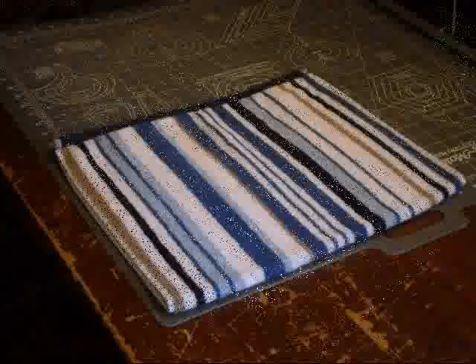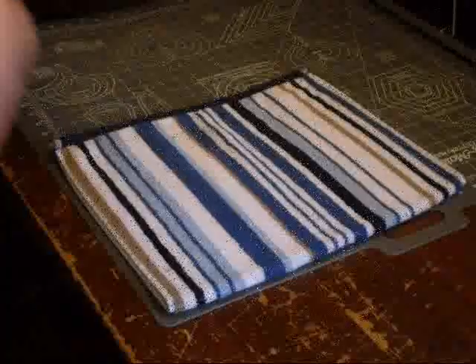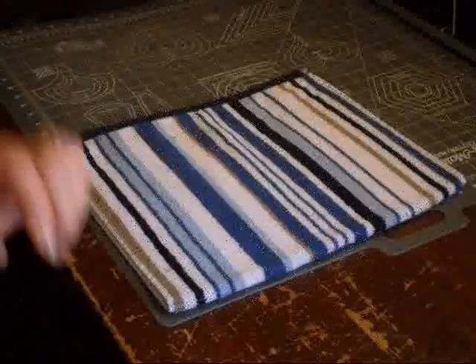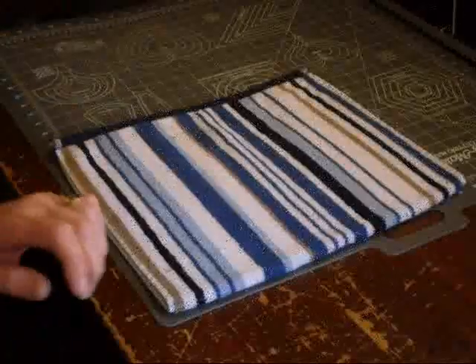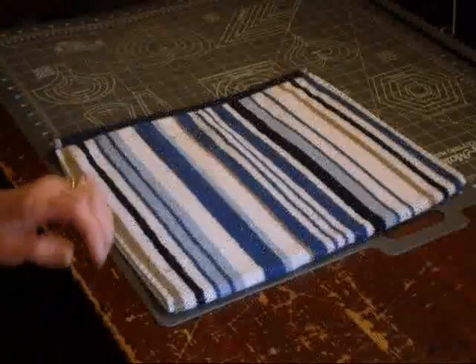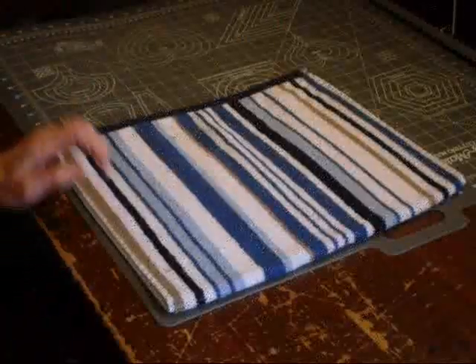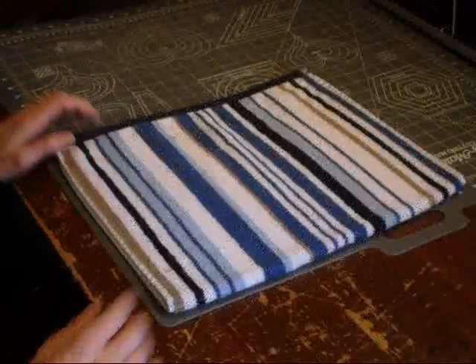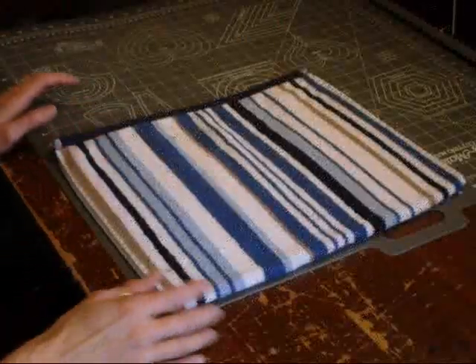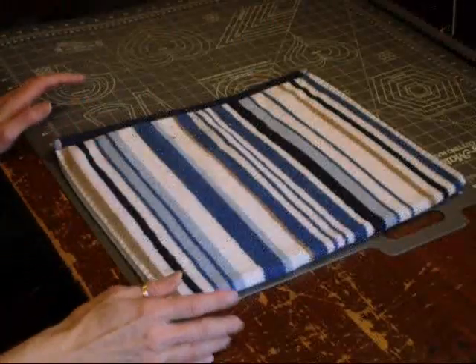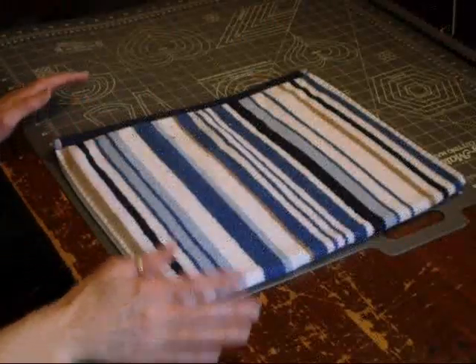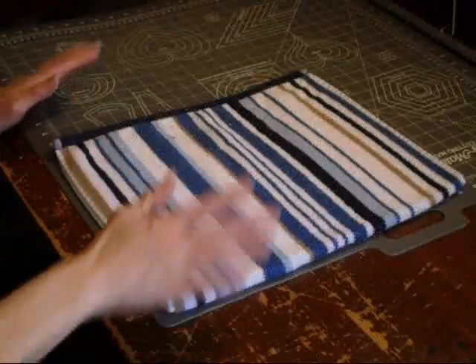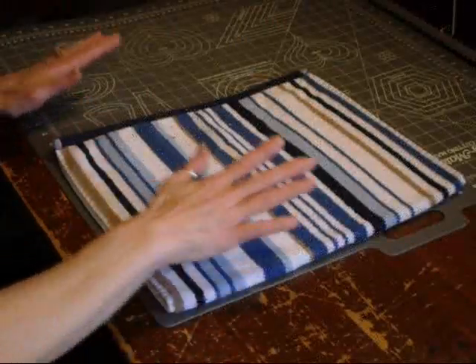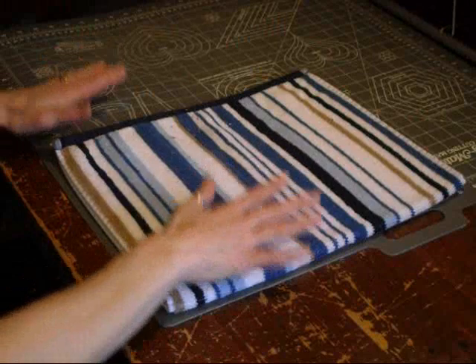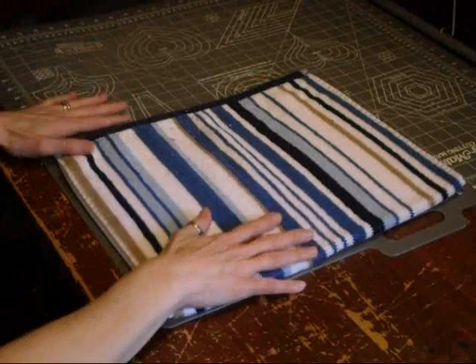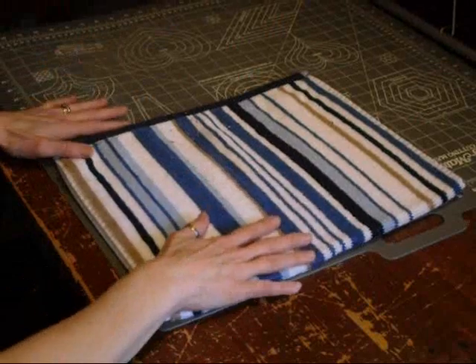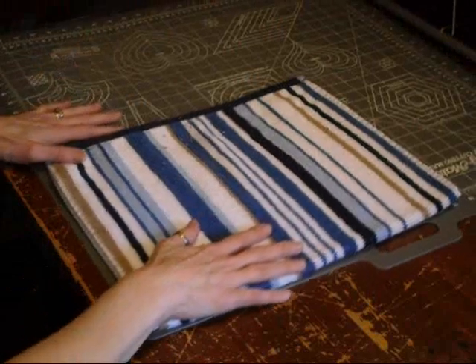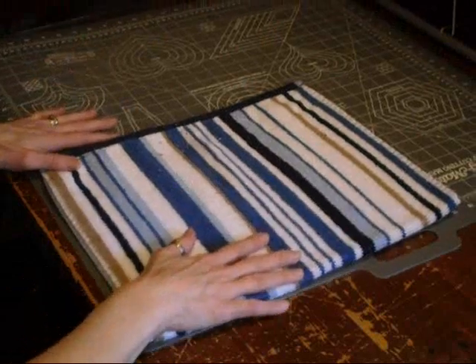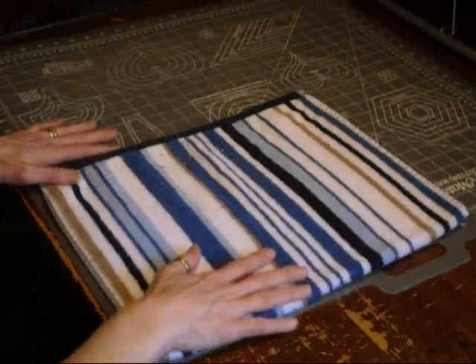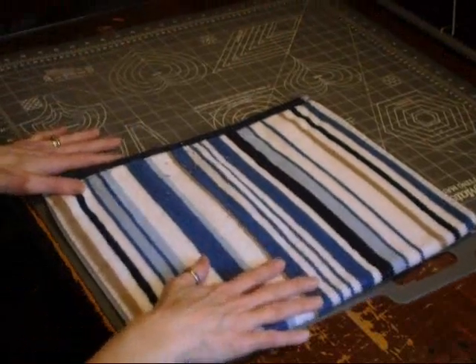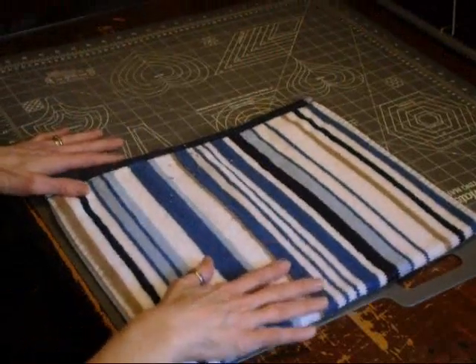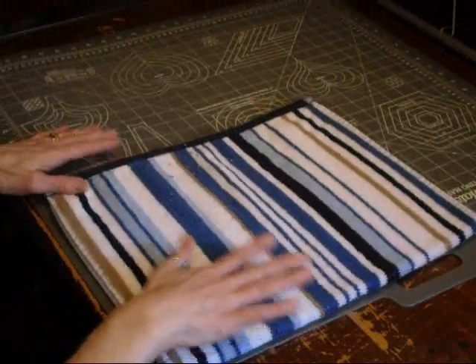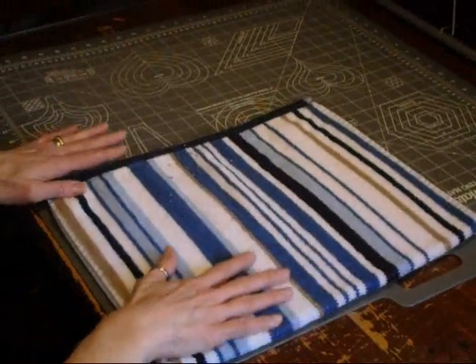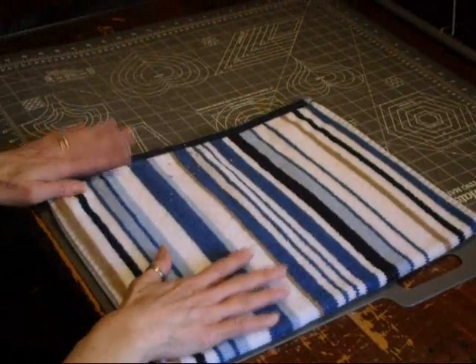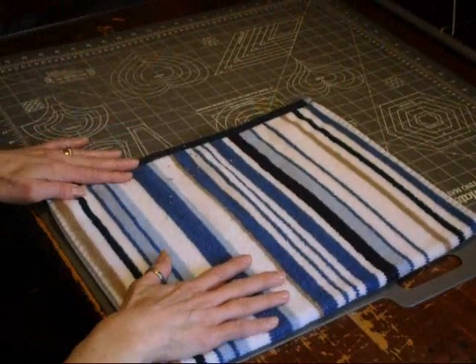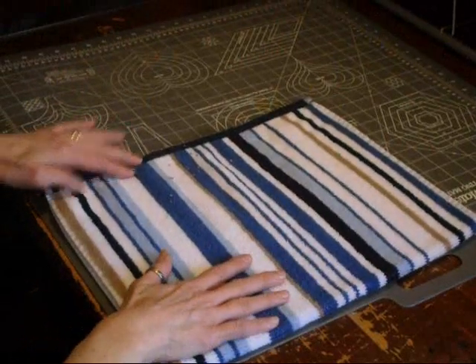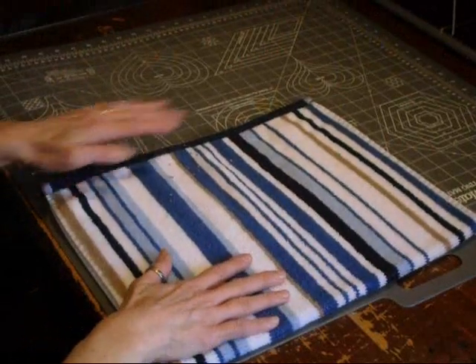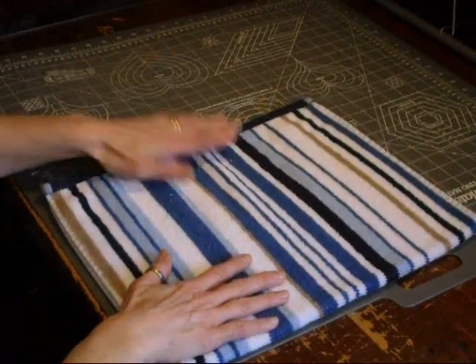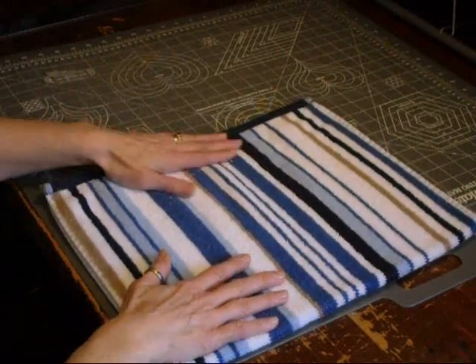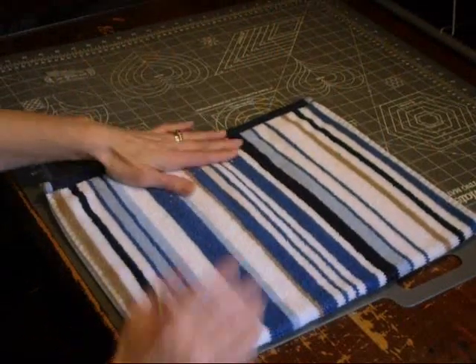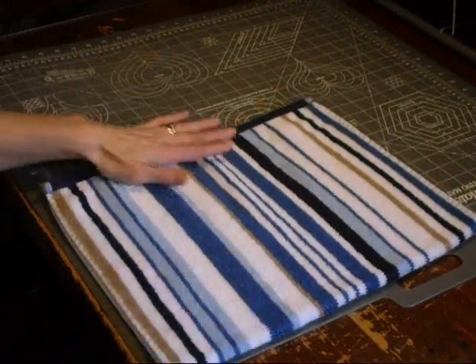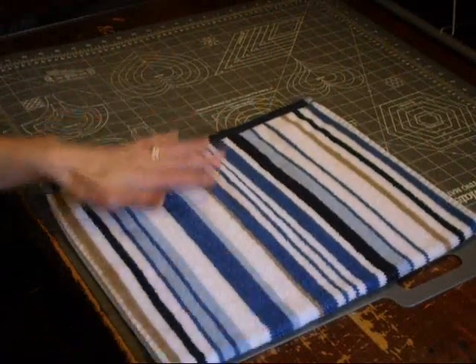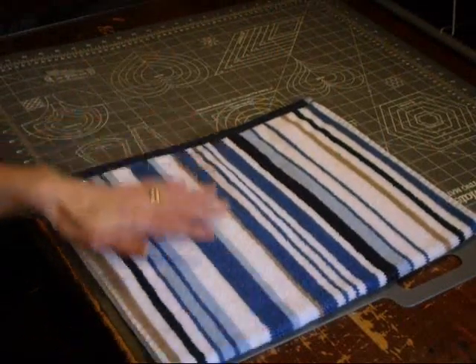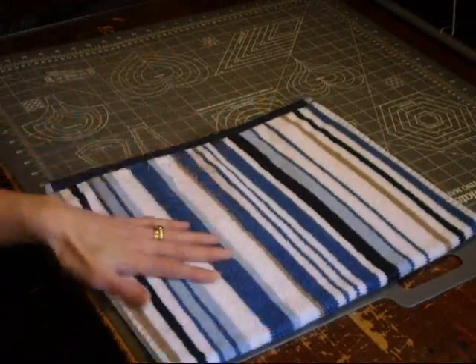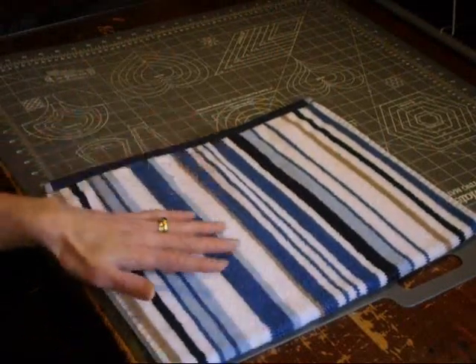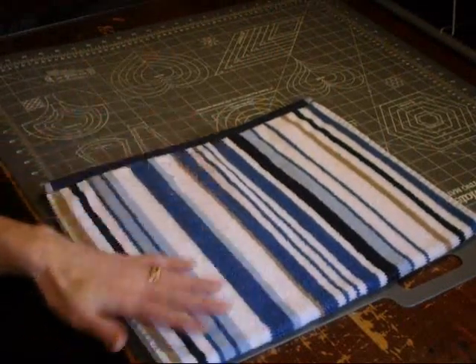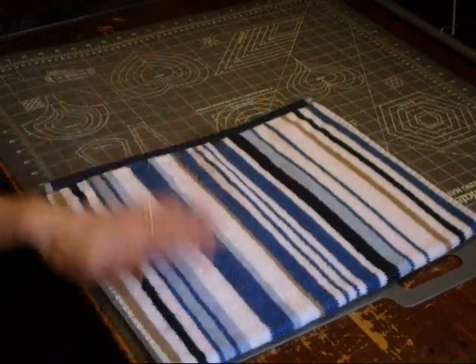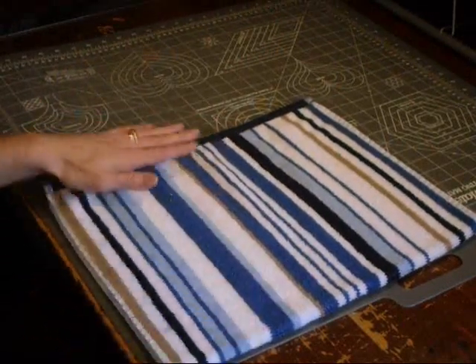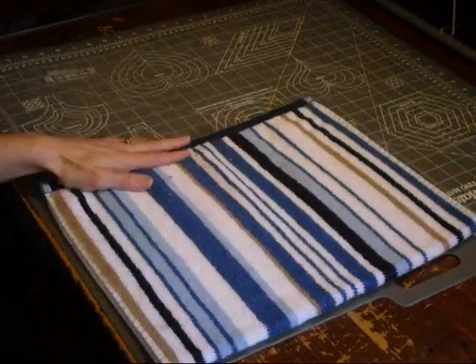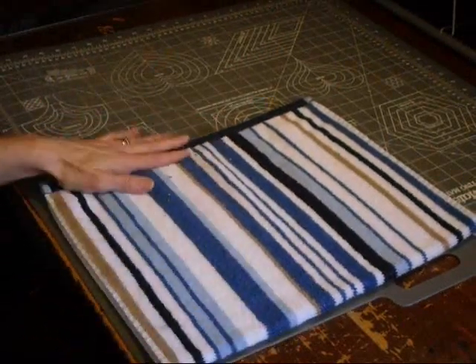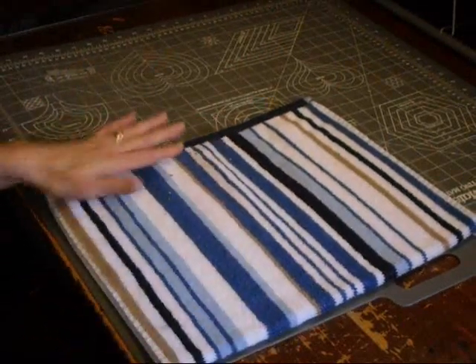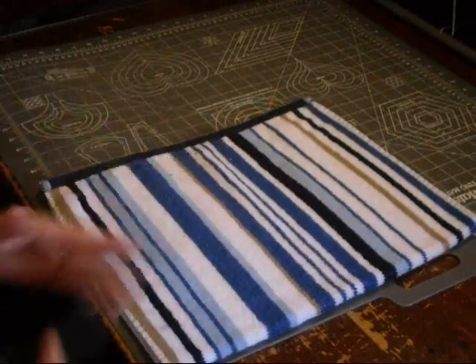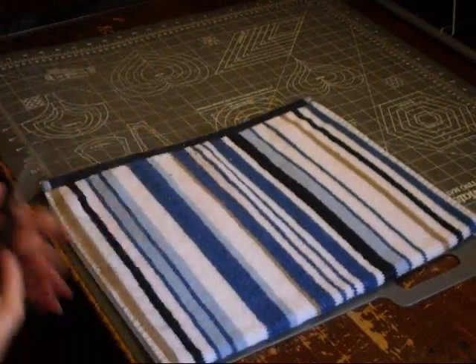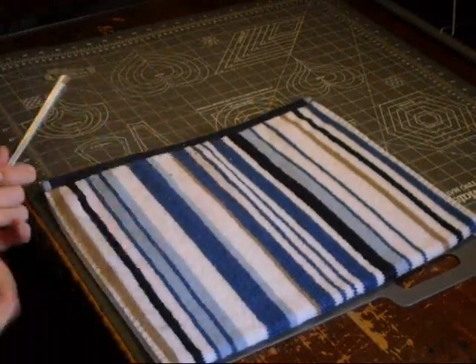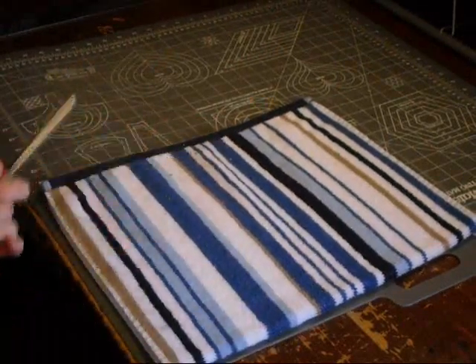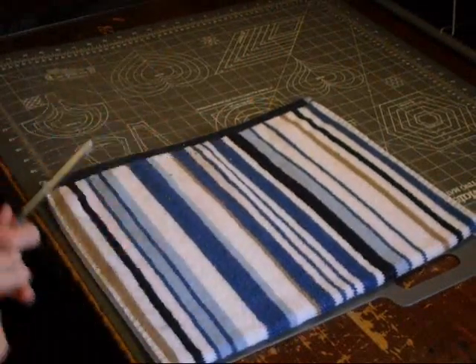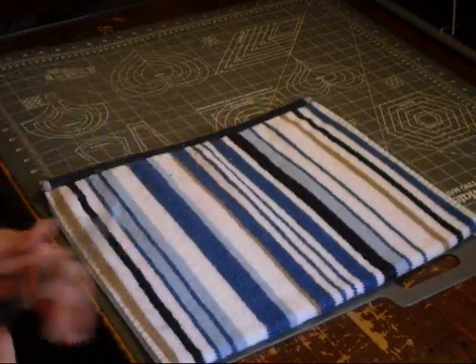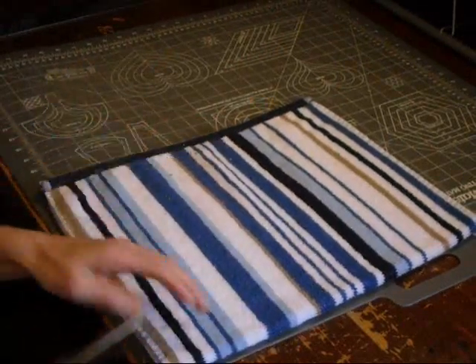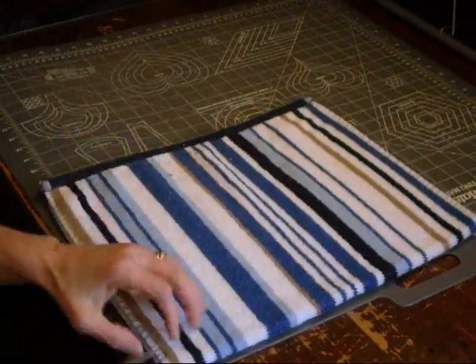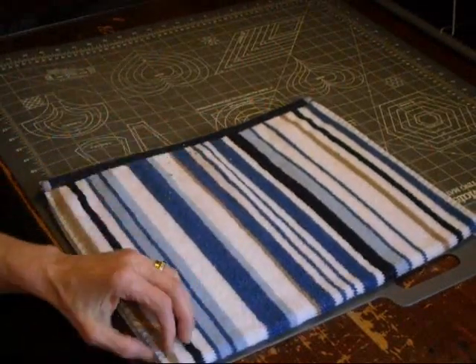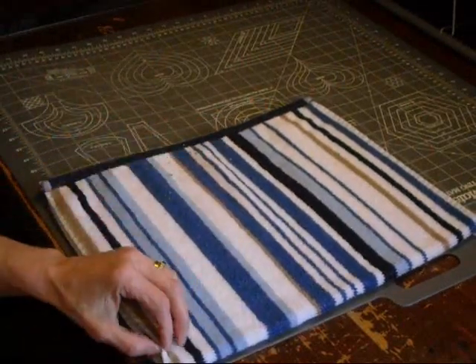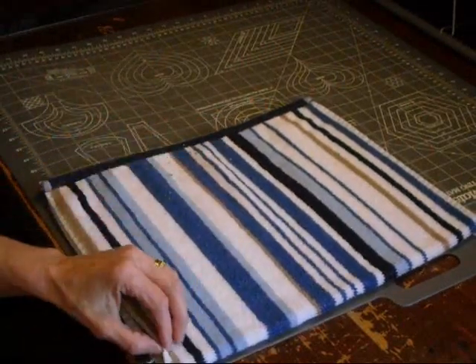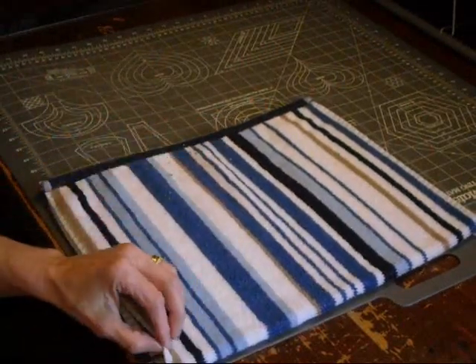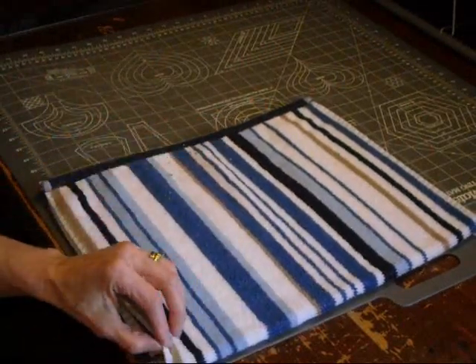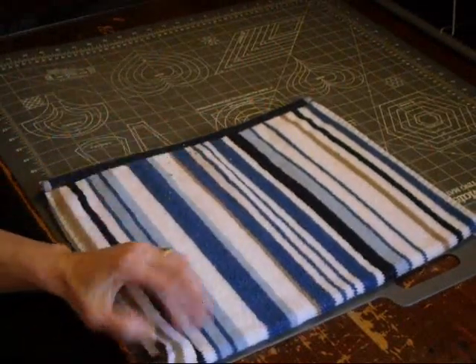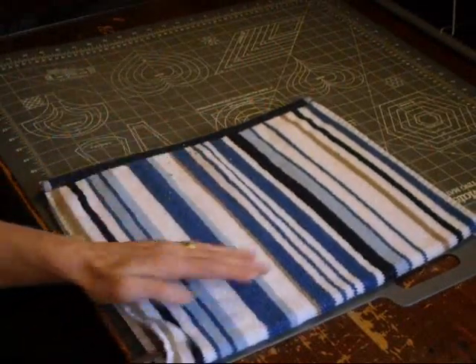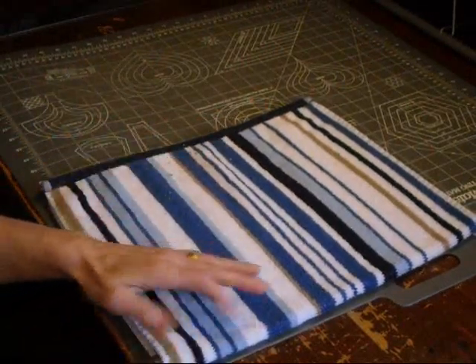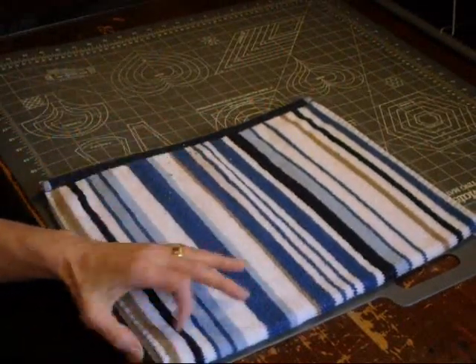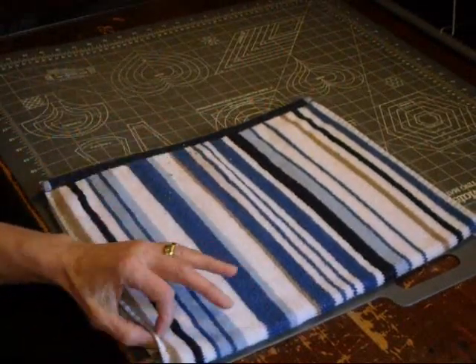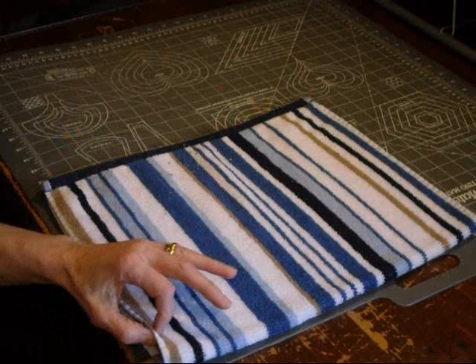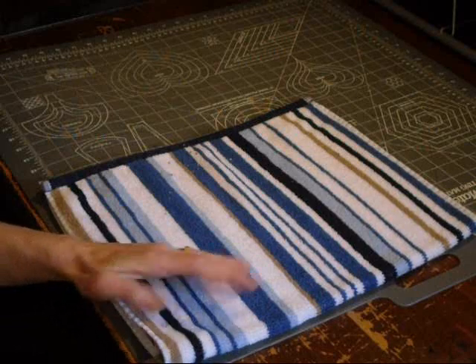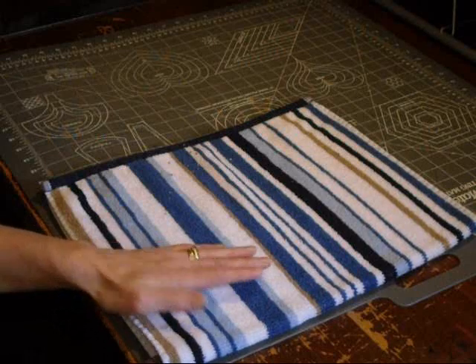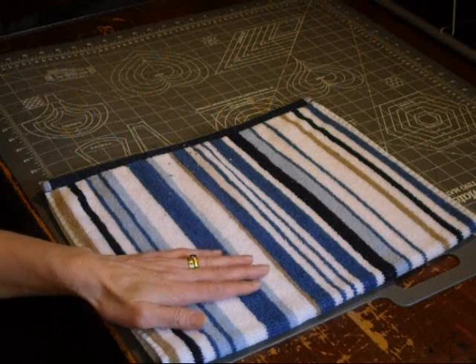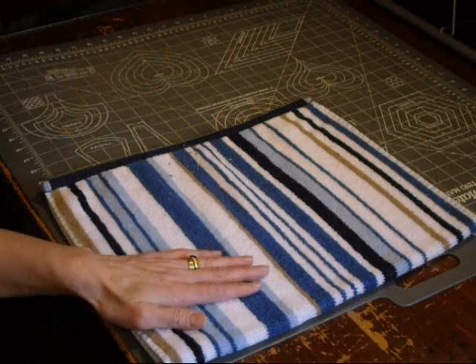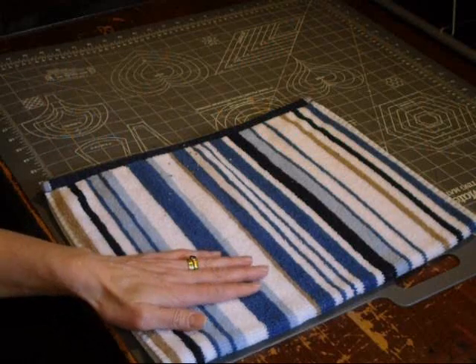What you do first is you take your hand towel, fold it in half, and cut it right in half.